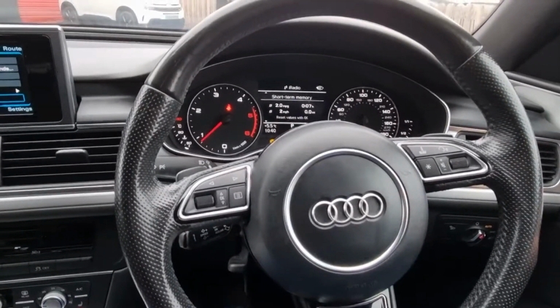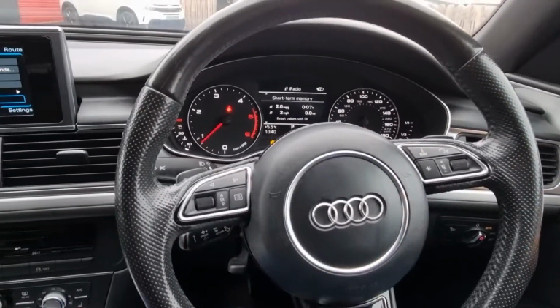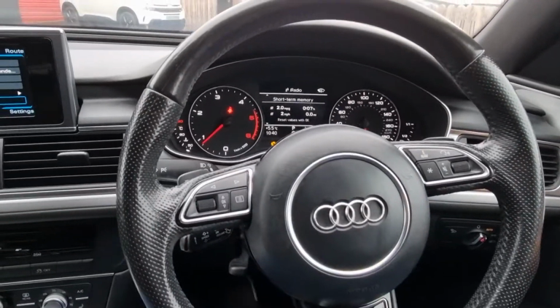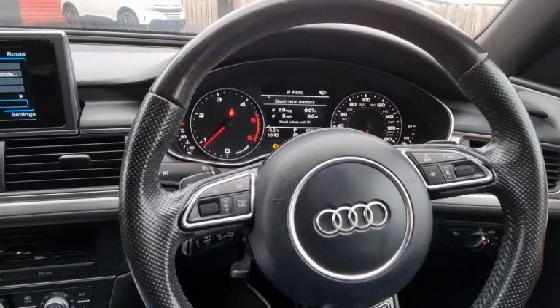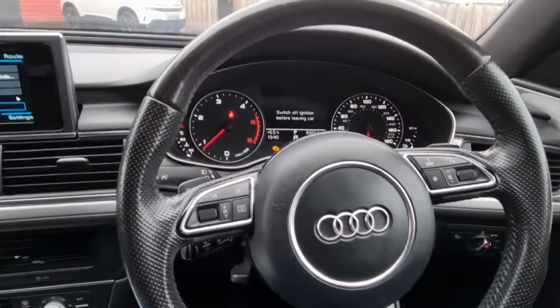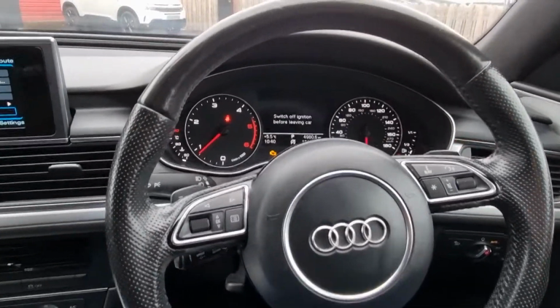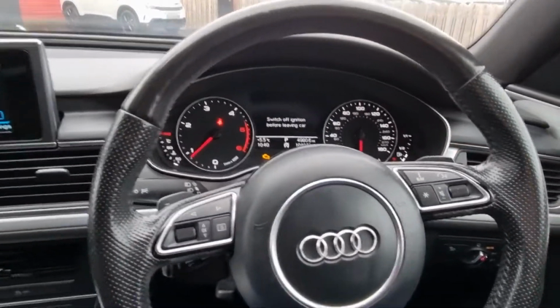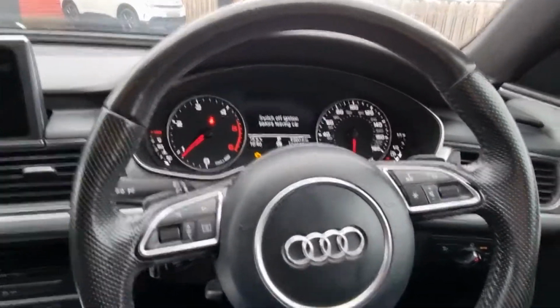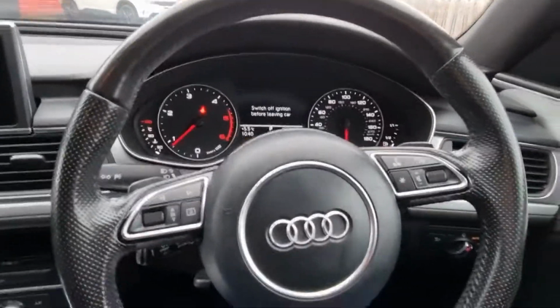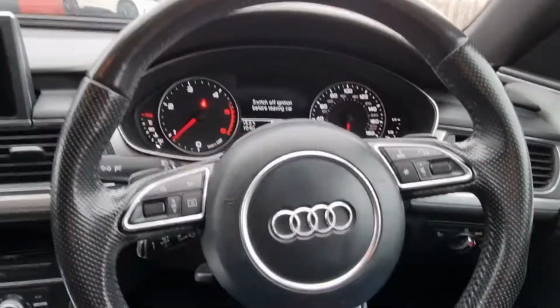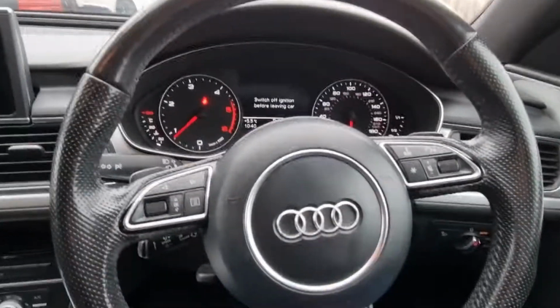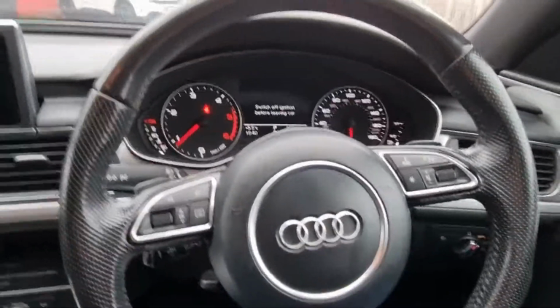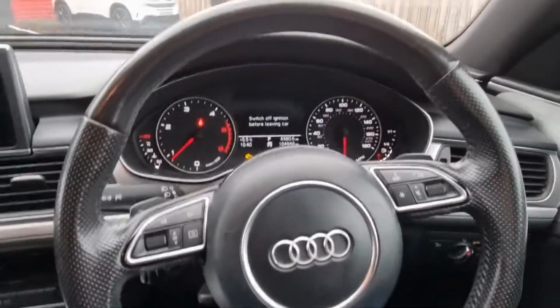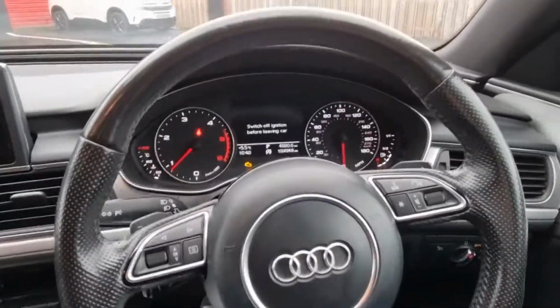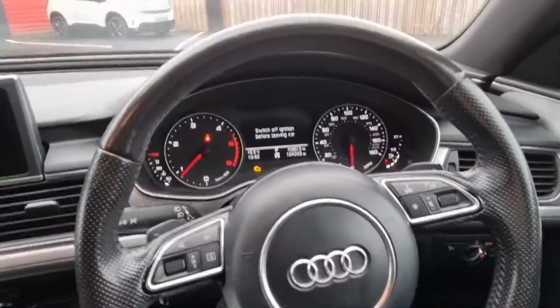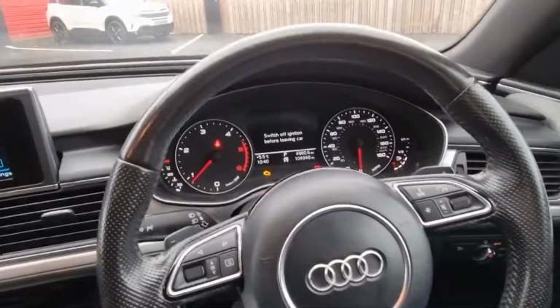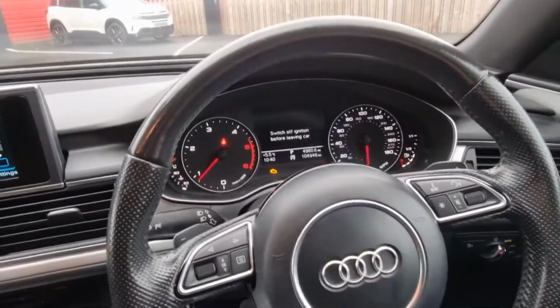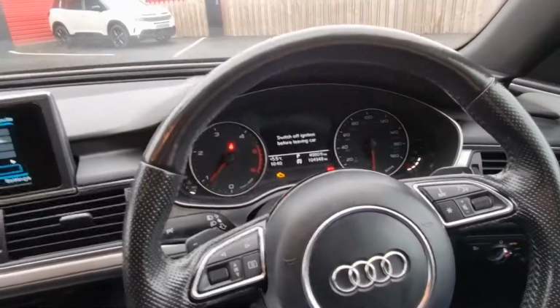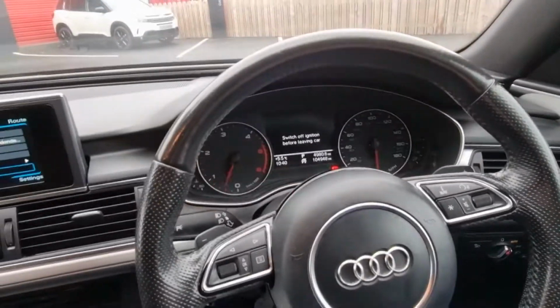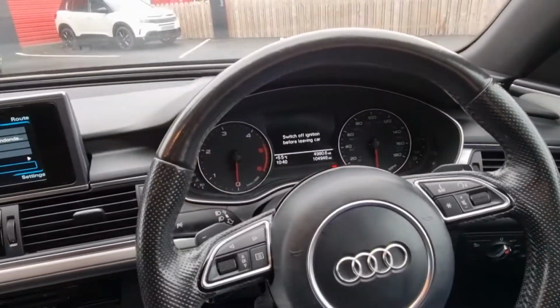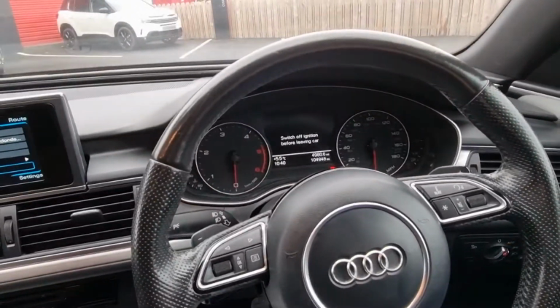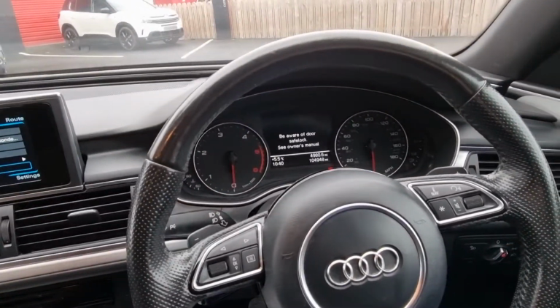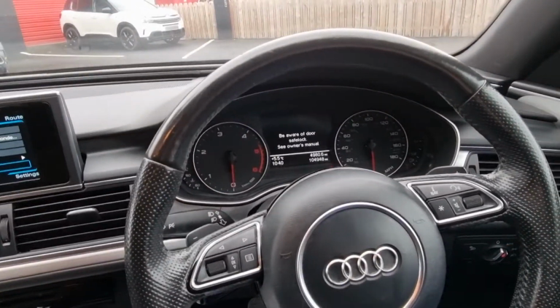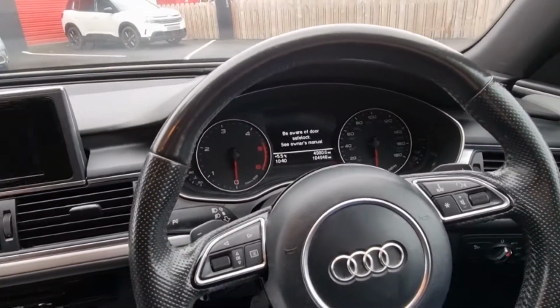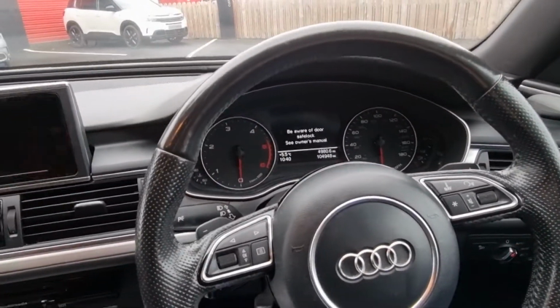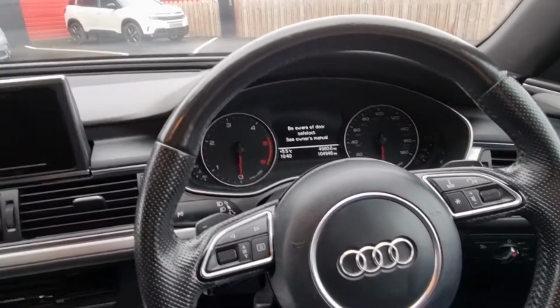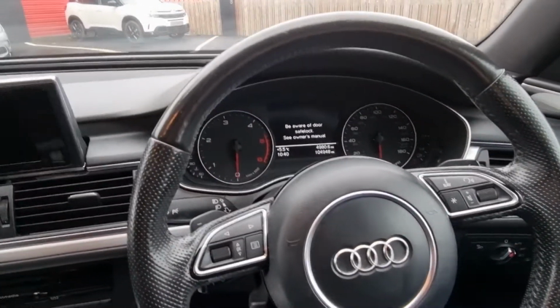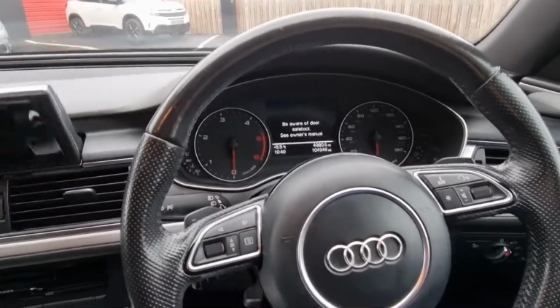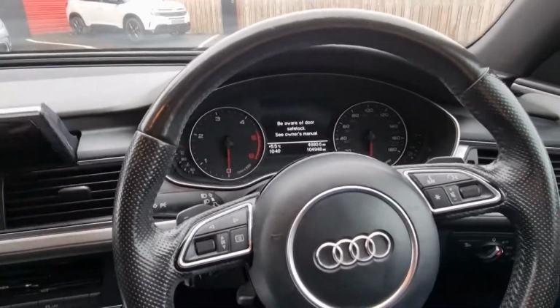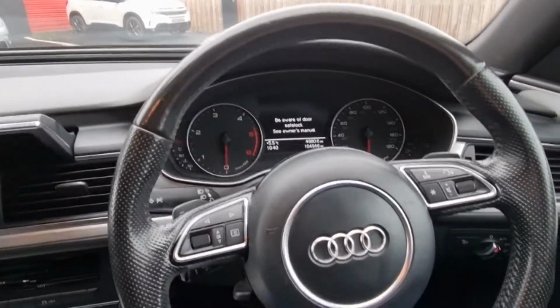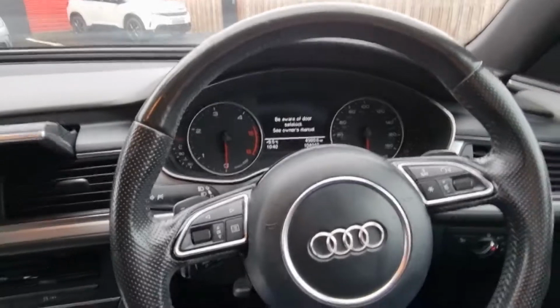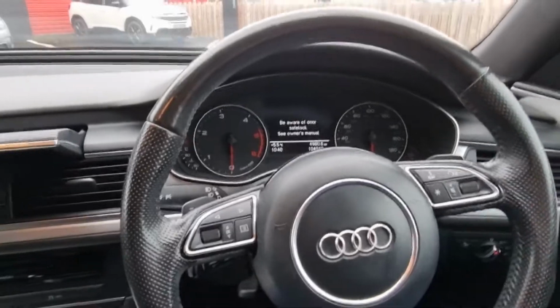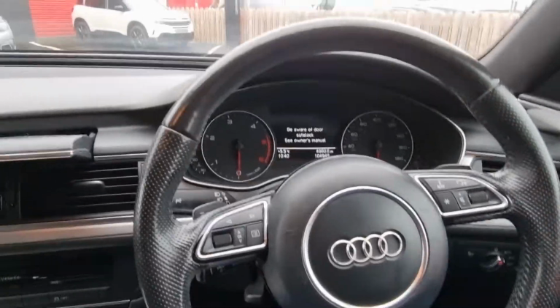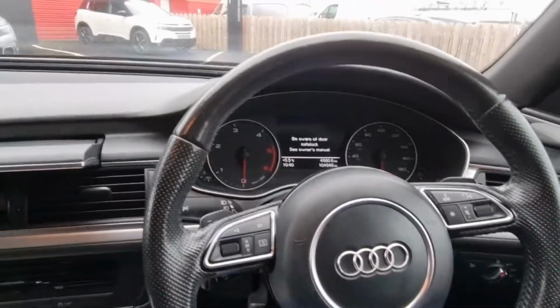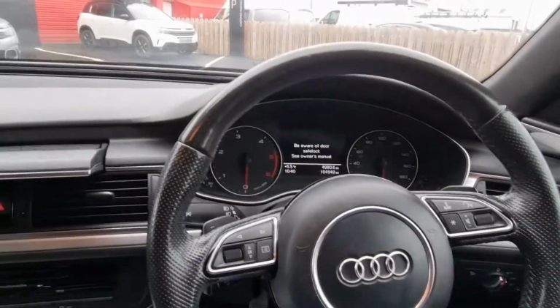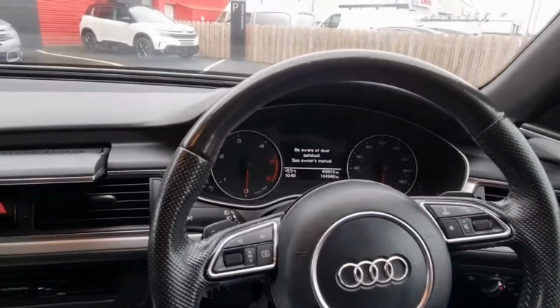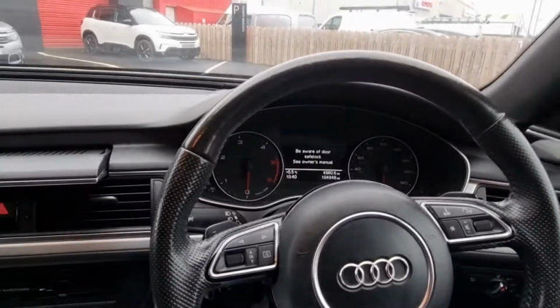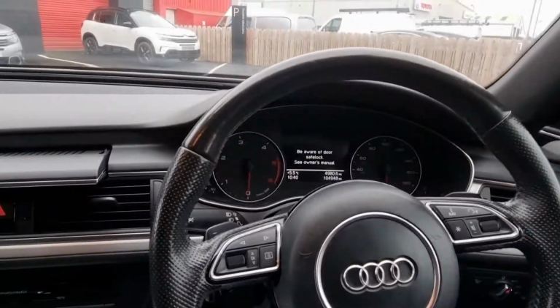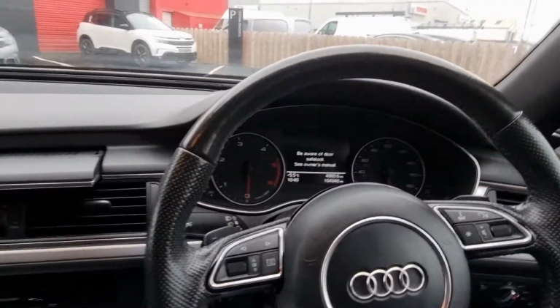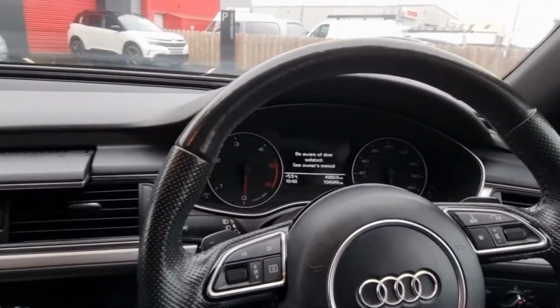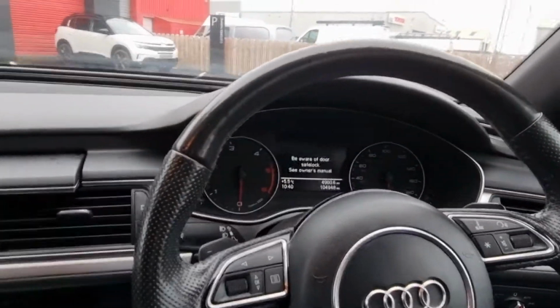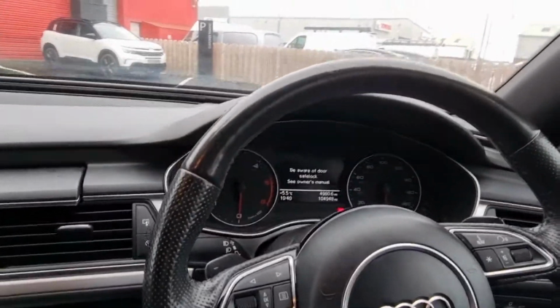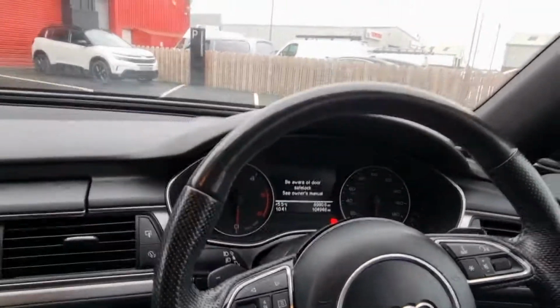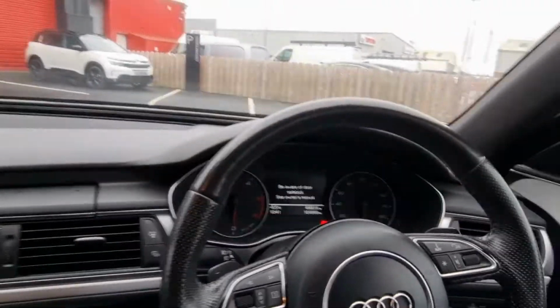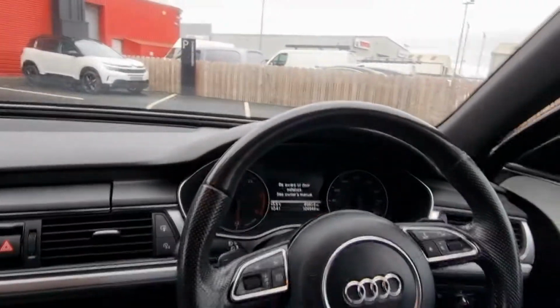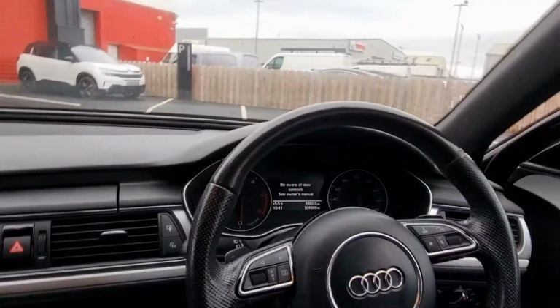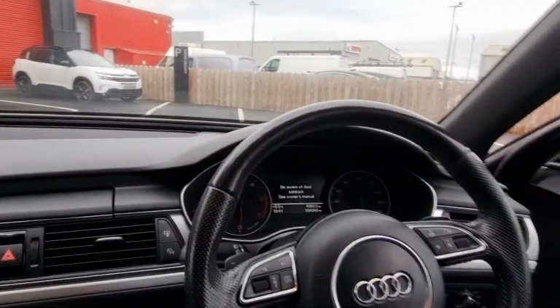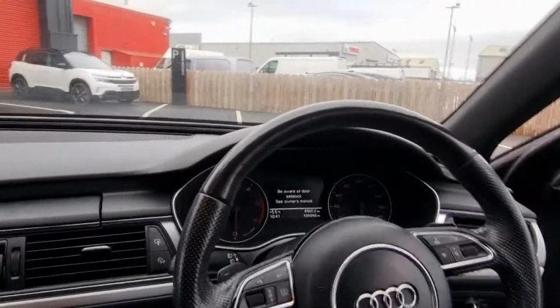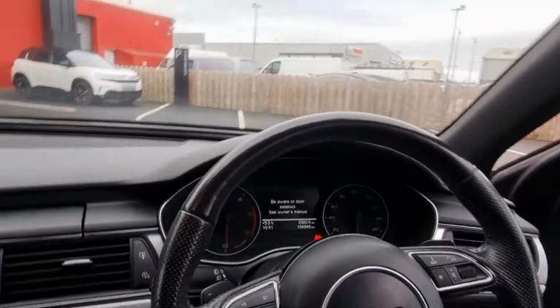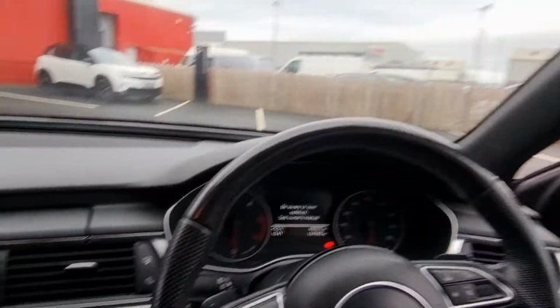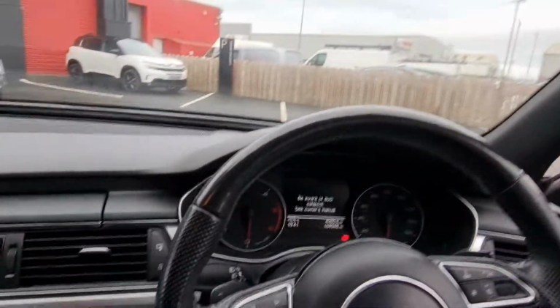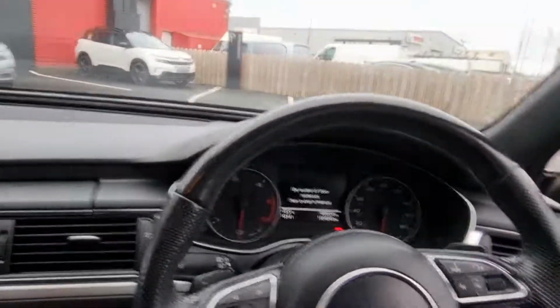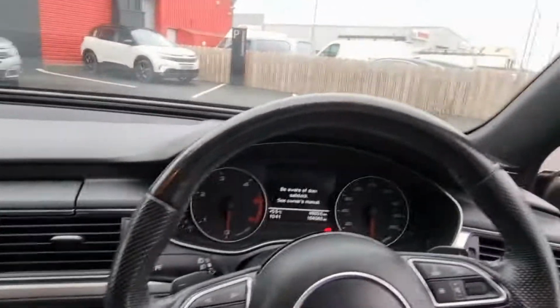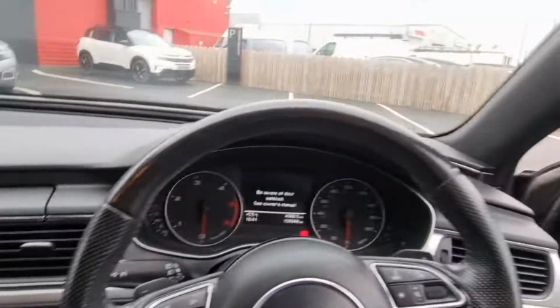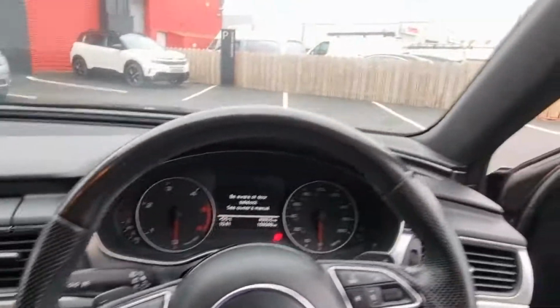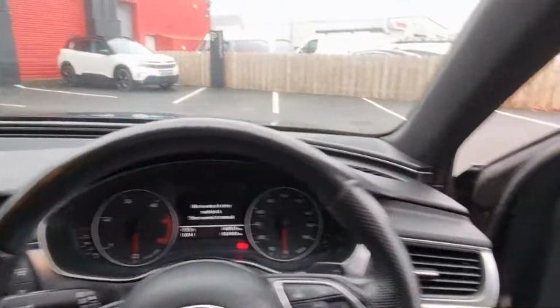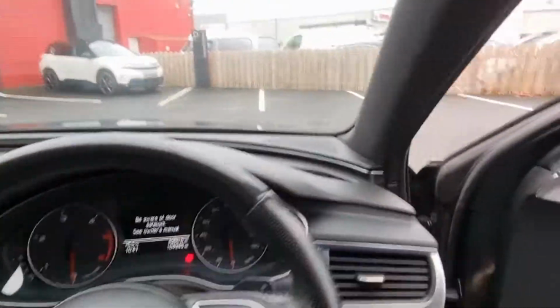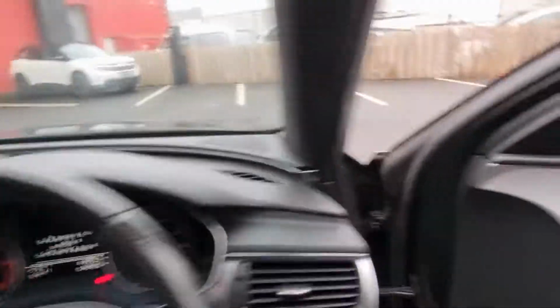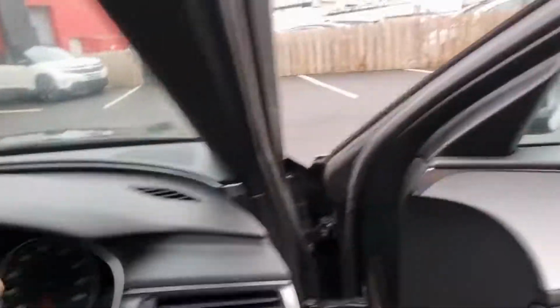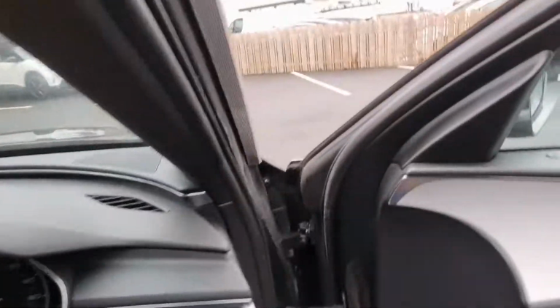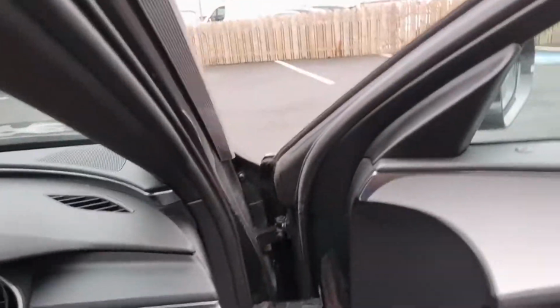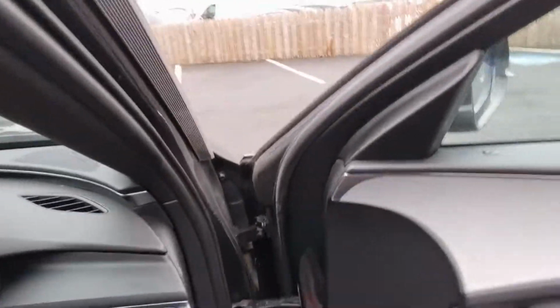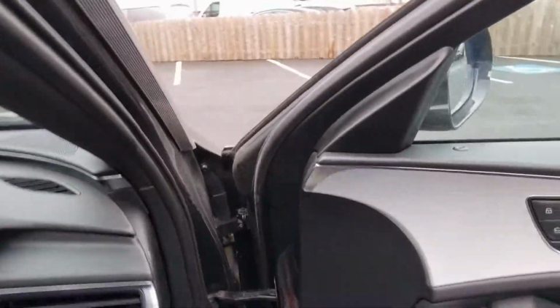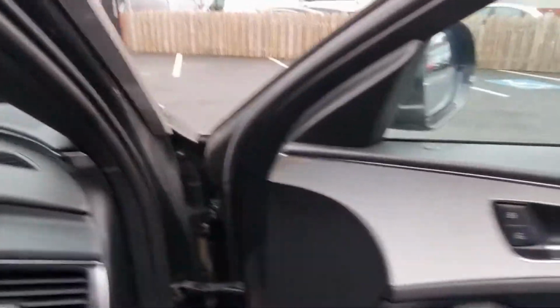As I said, that's a March 2015 with 104,000 miles on it.